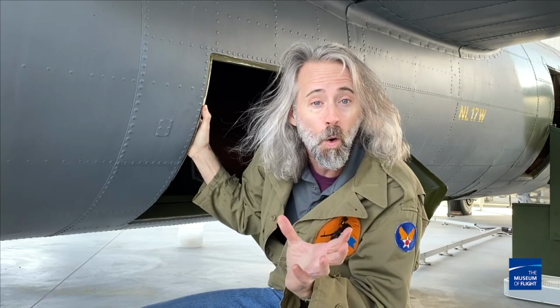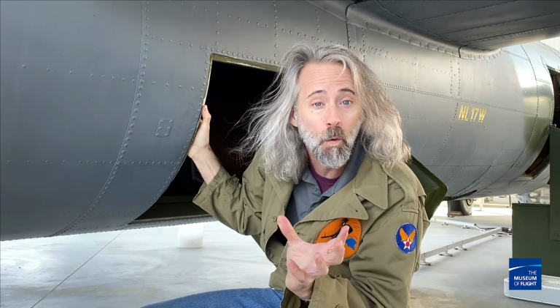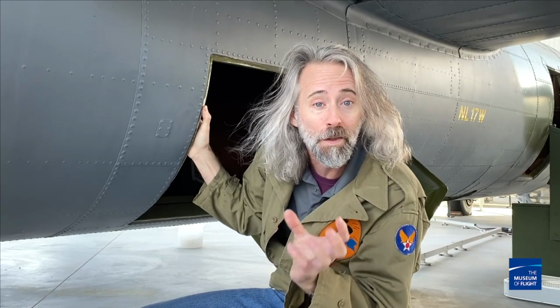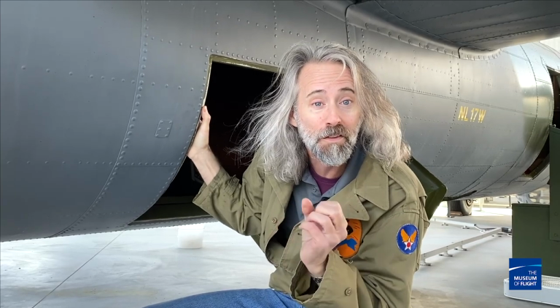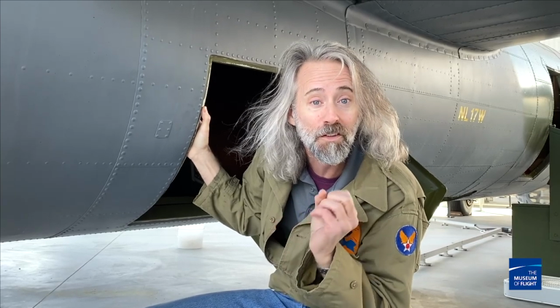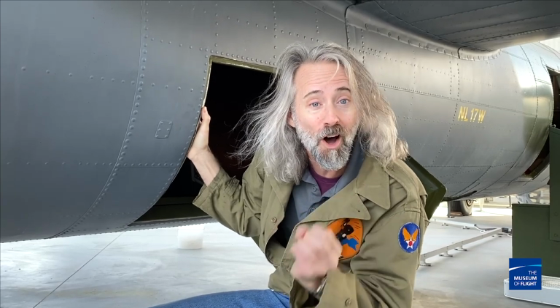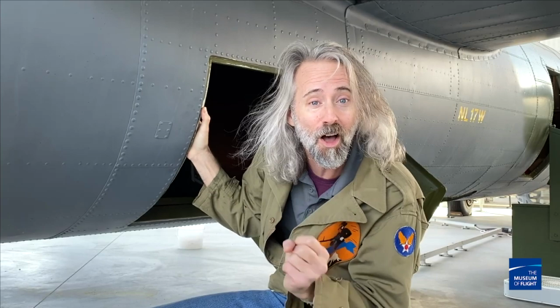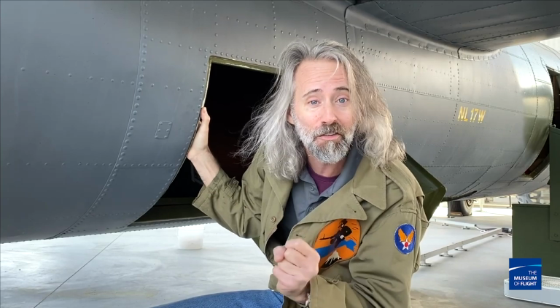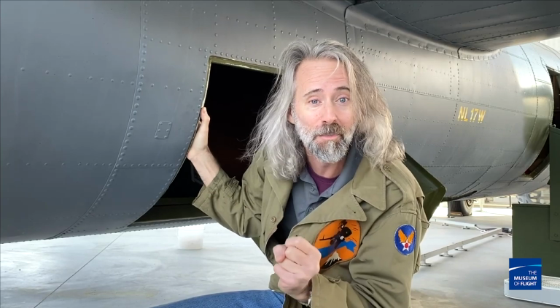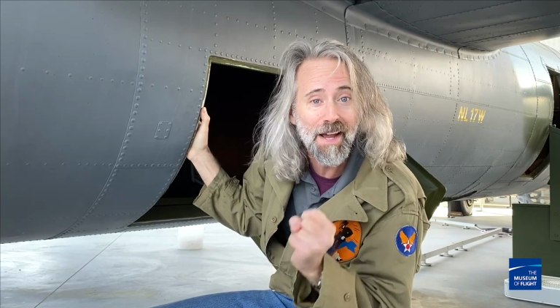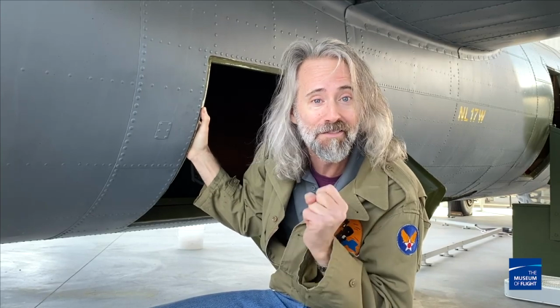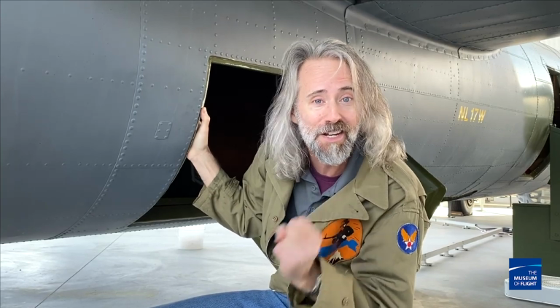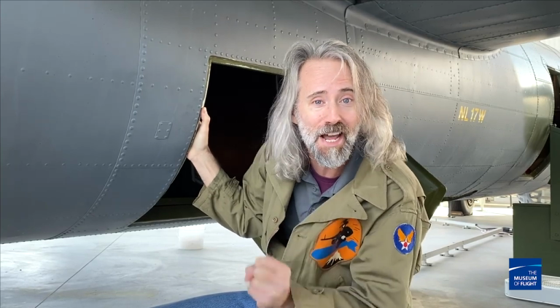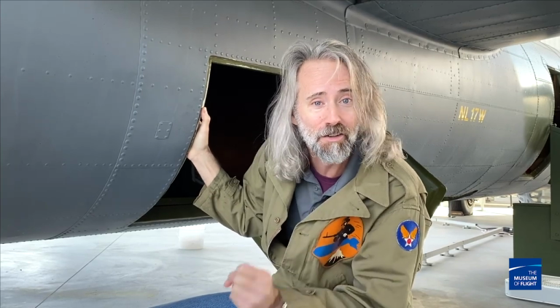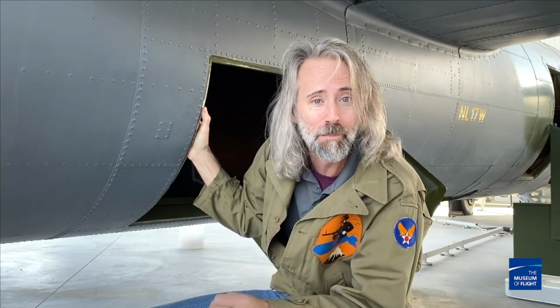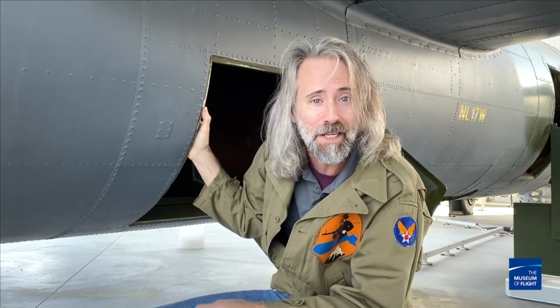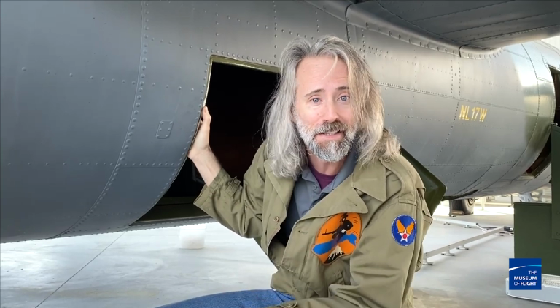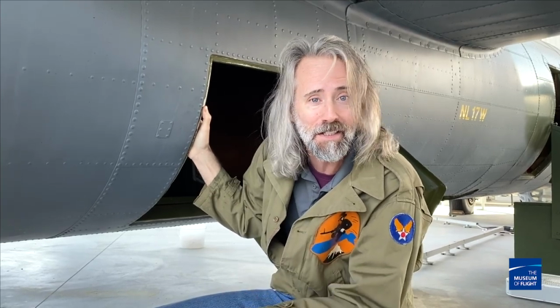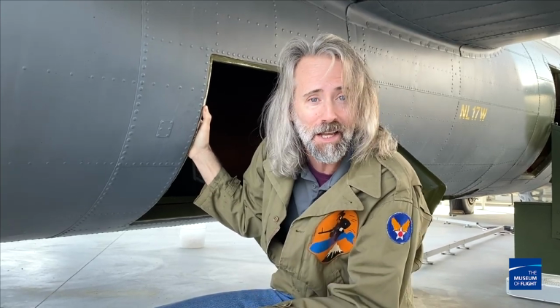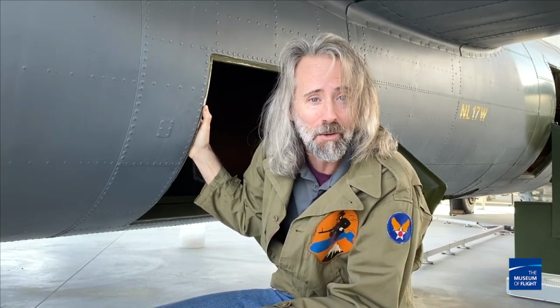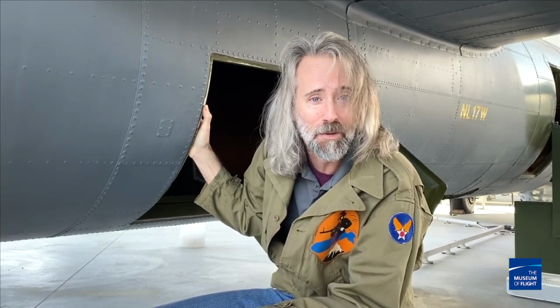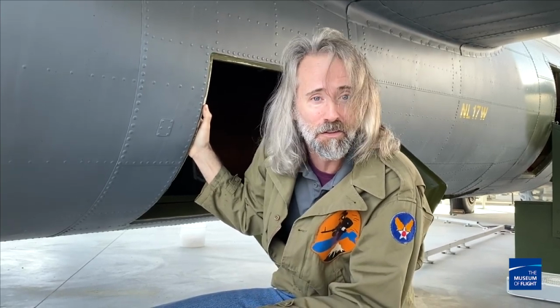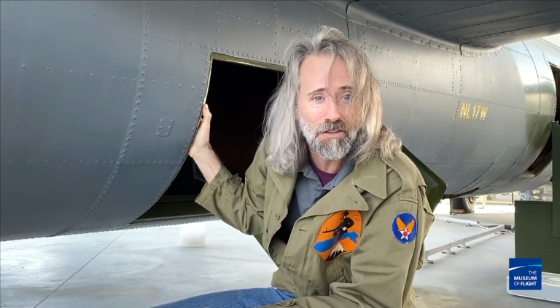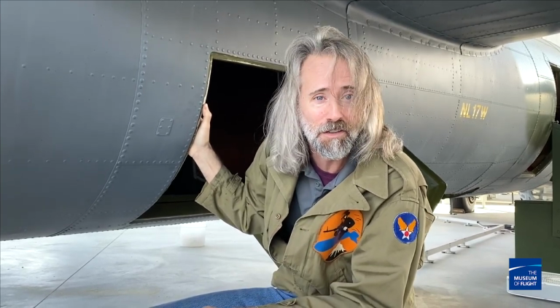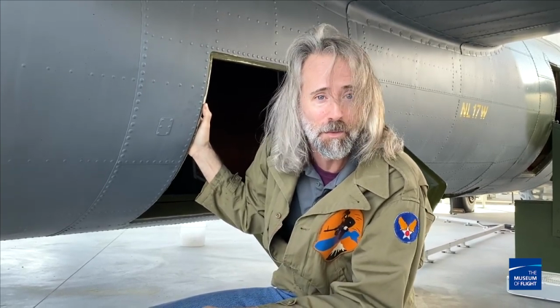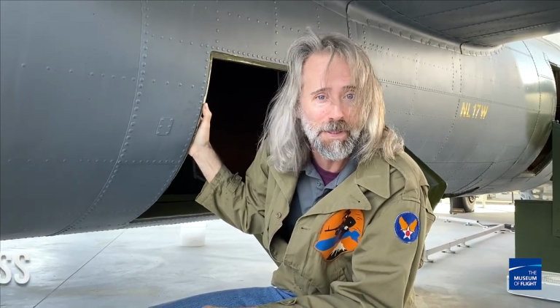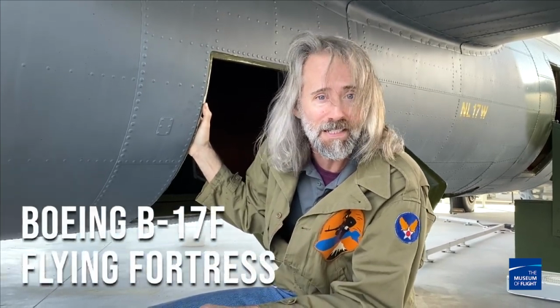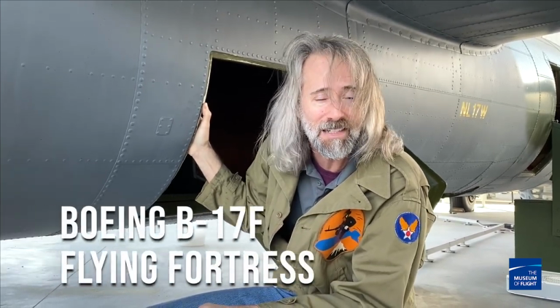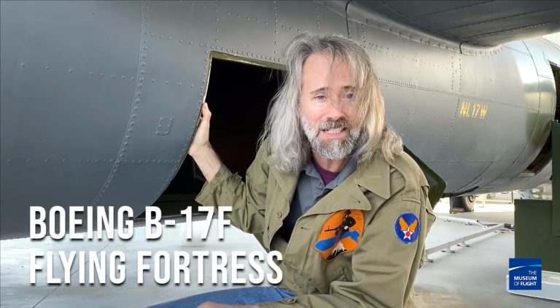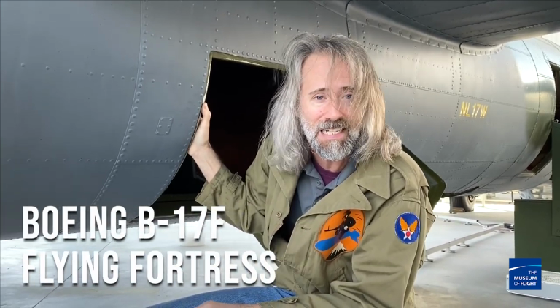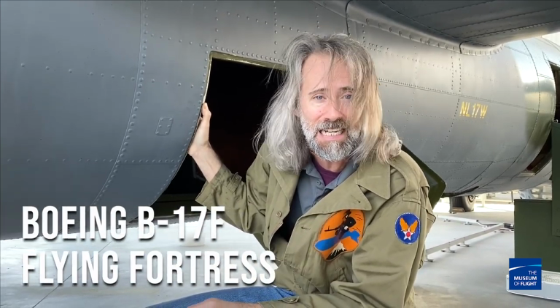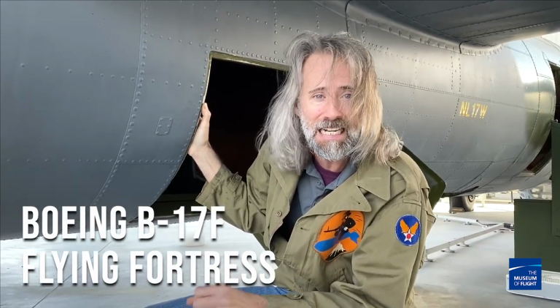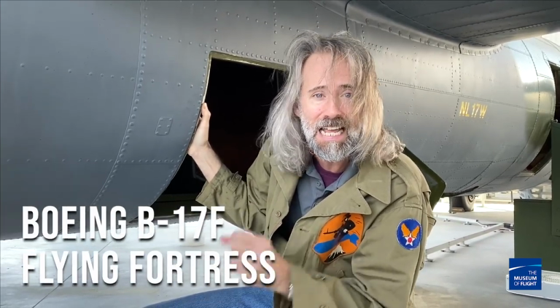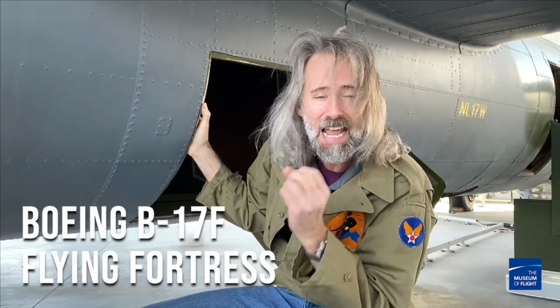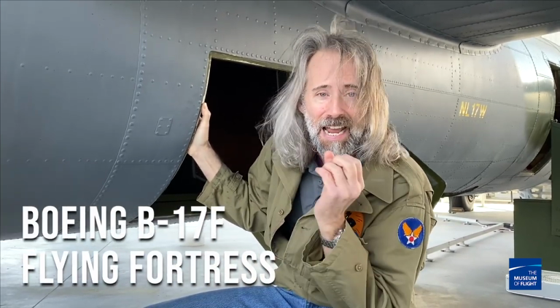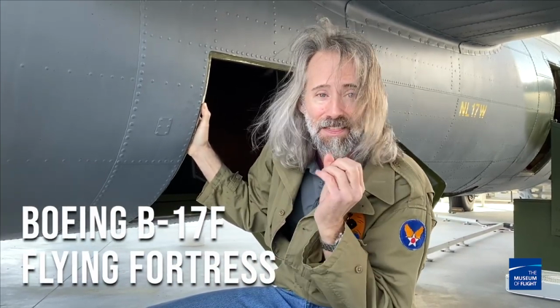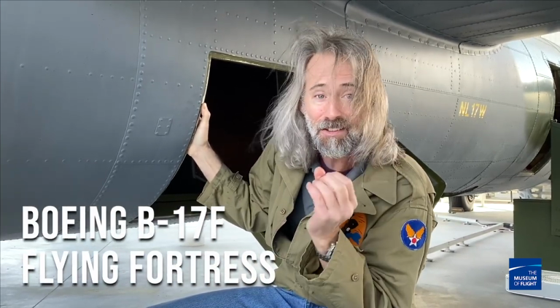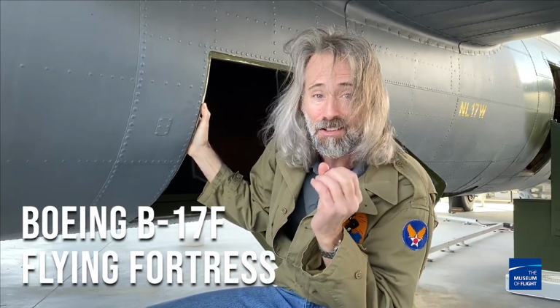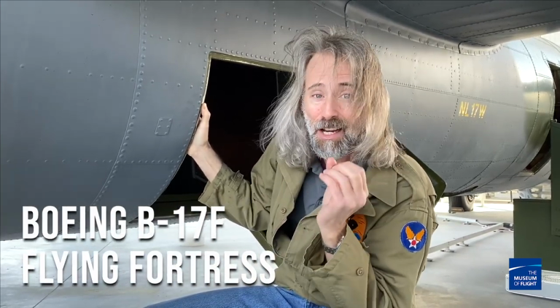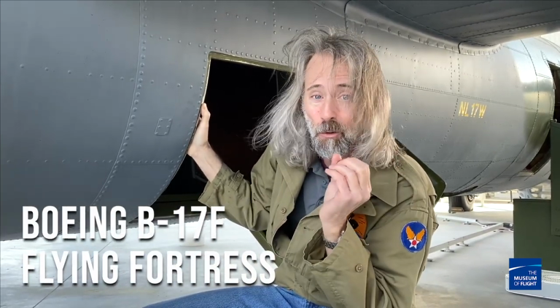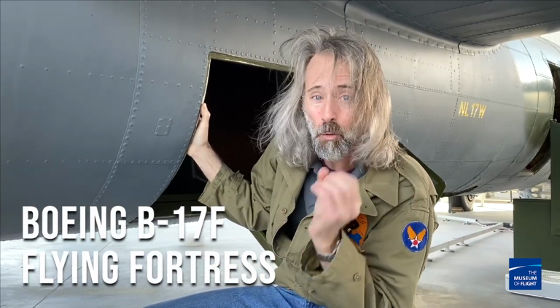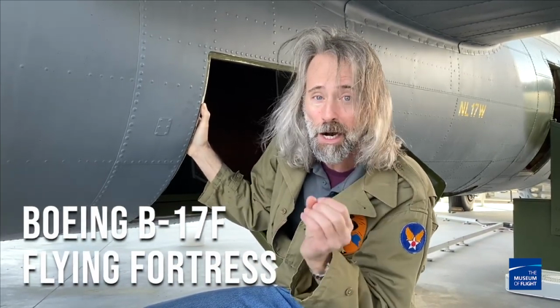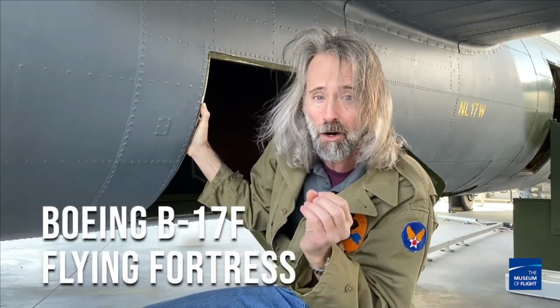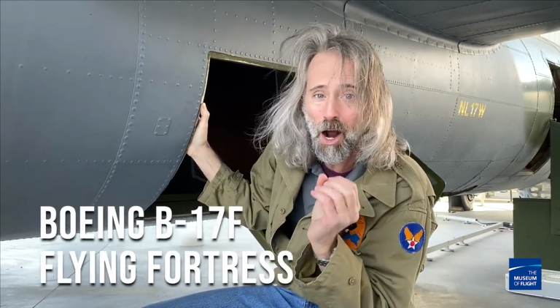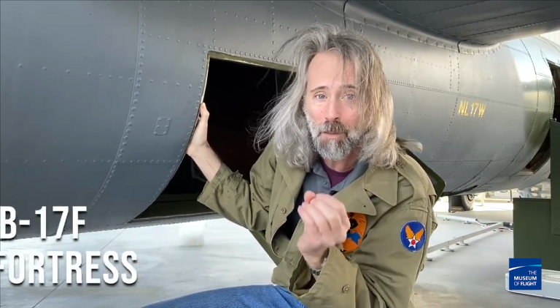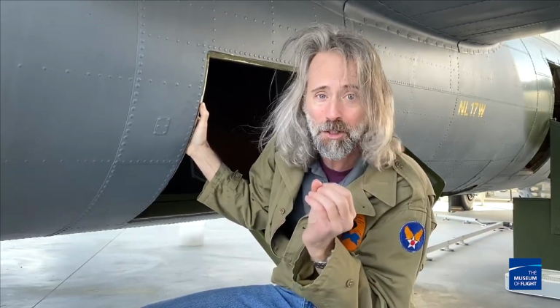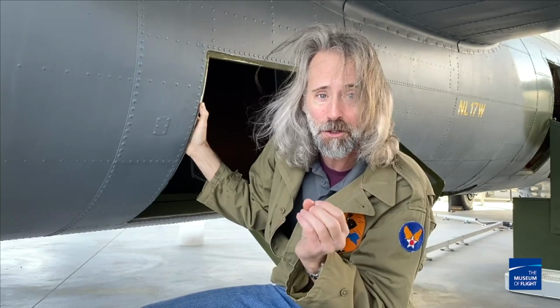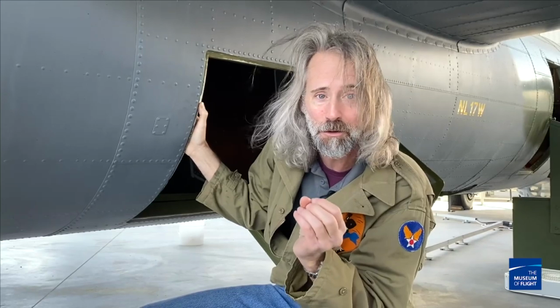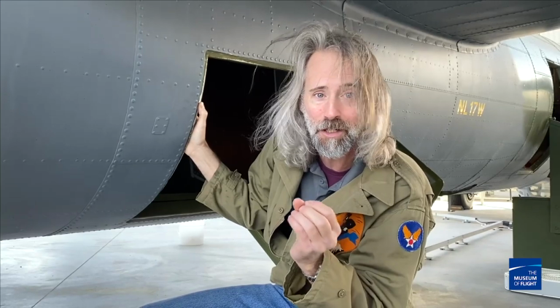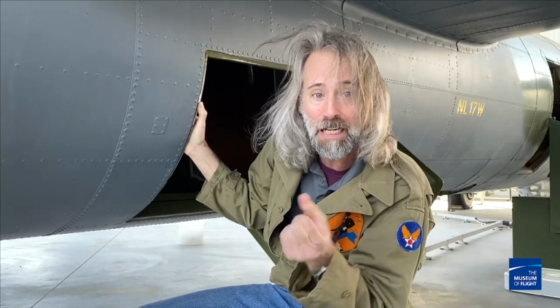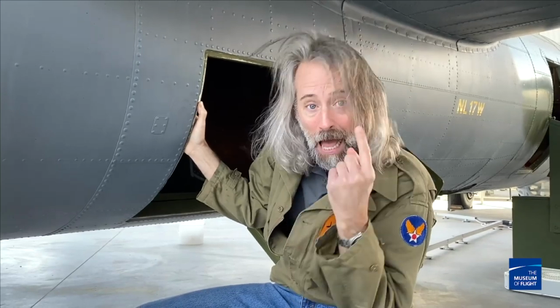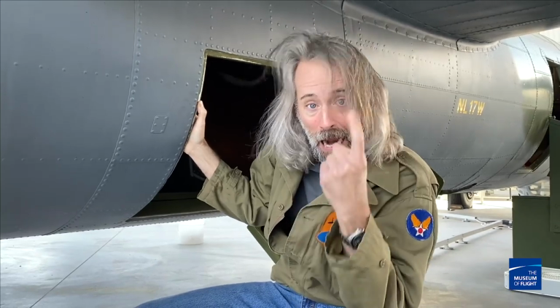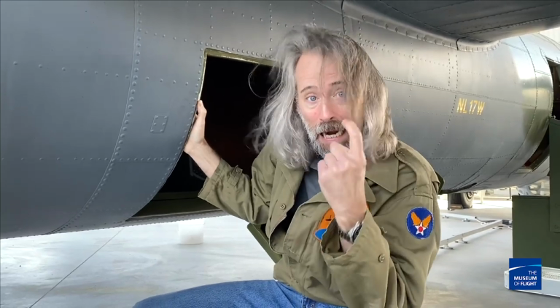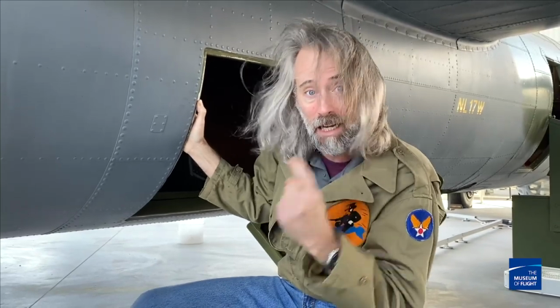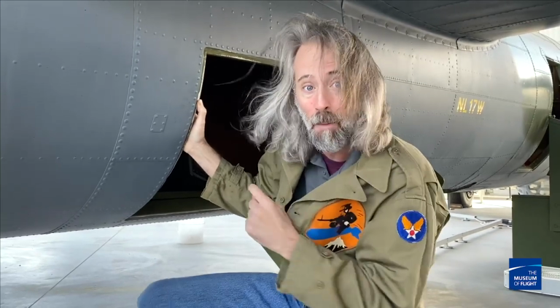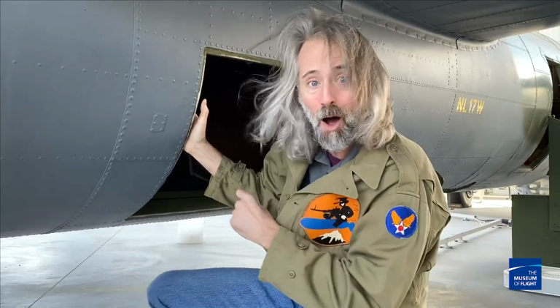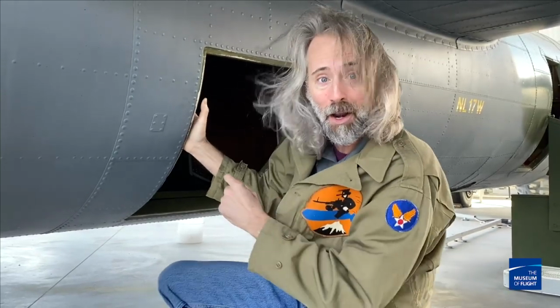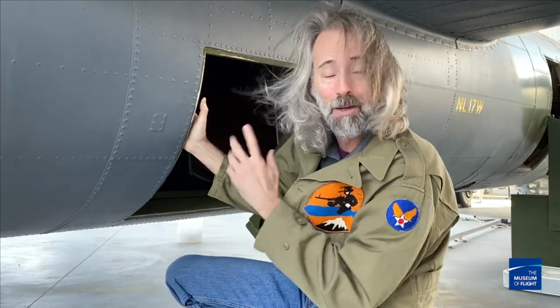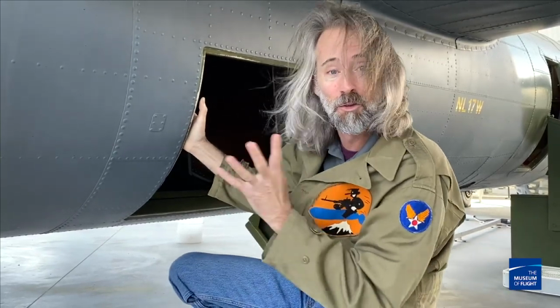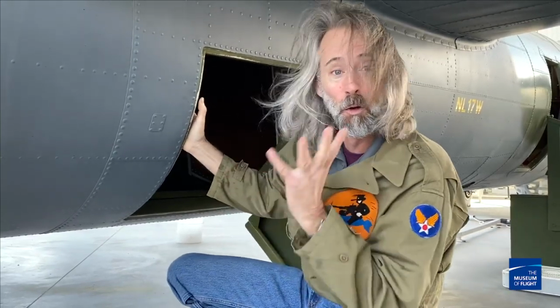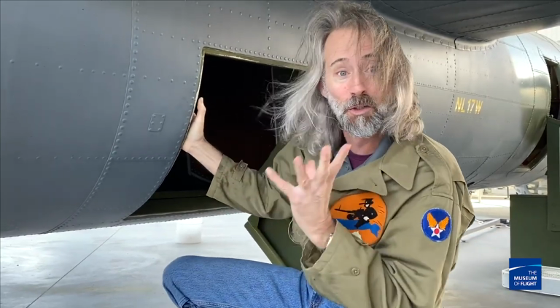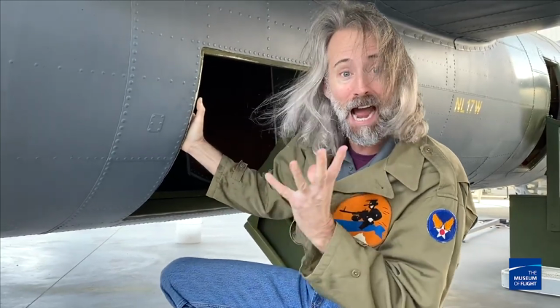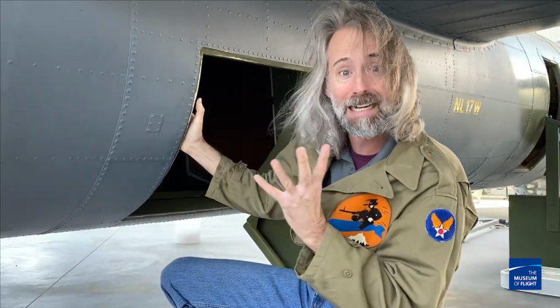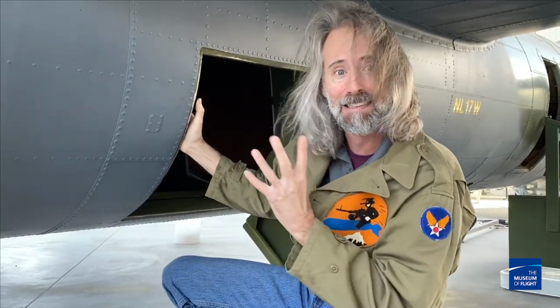This is awesome. I've never been in the tail position of a B-17, and this is a rare opportunity. Come on, I am so psyched!